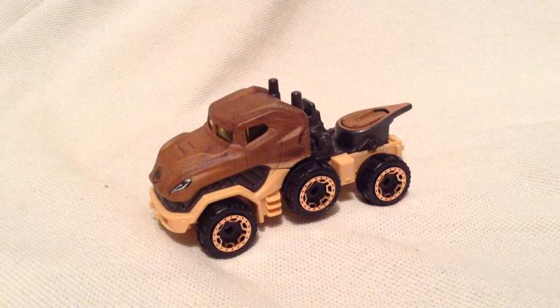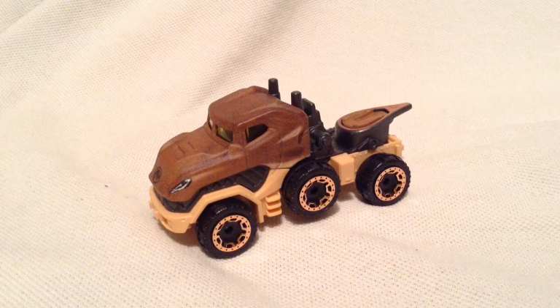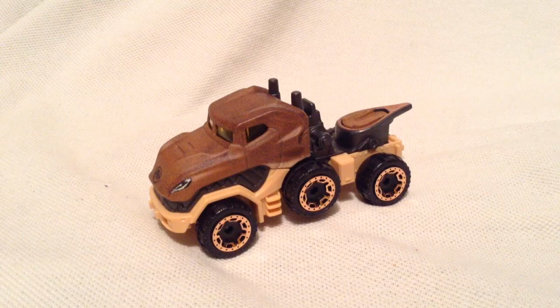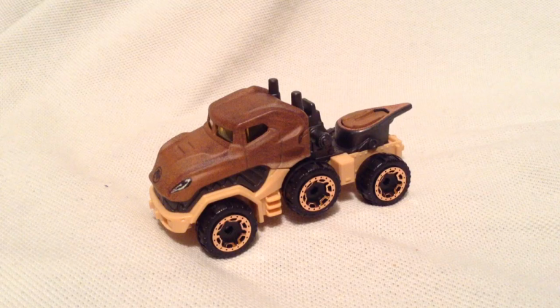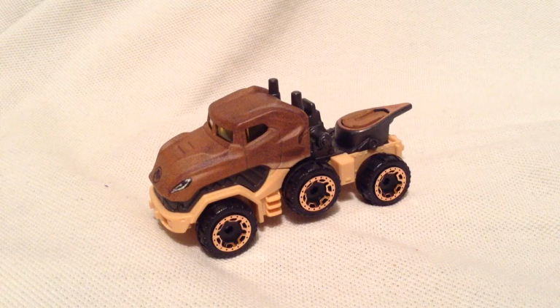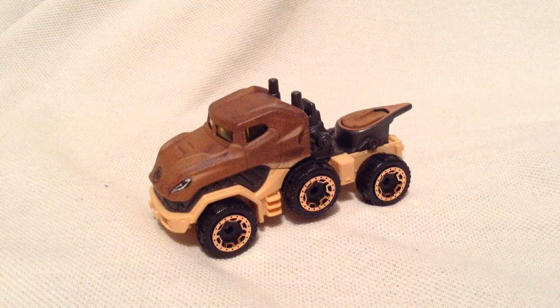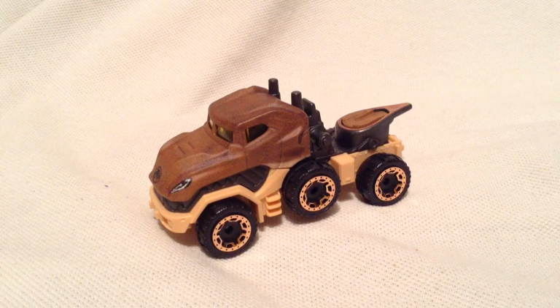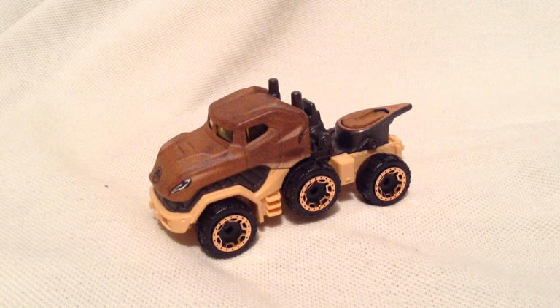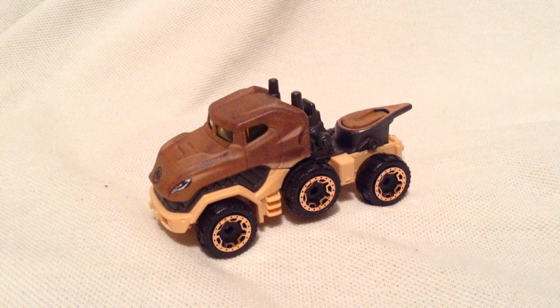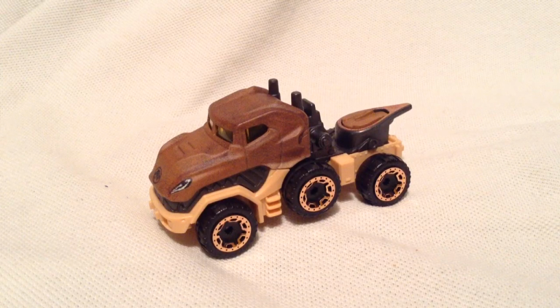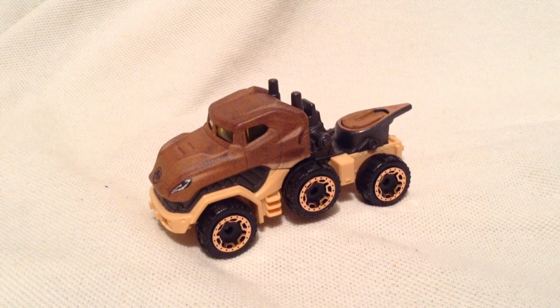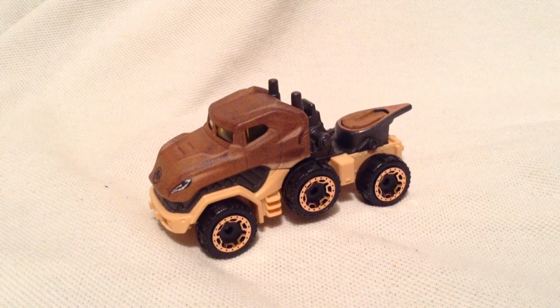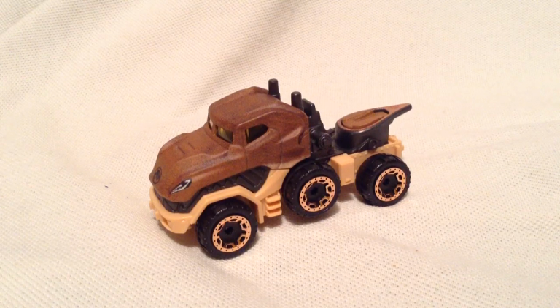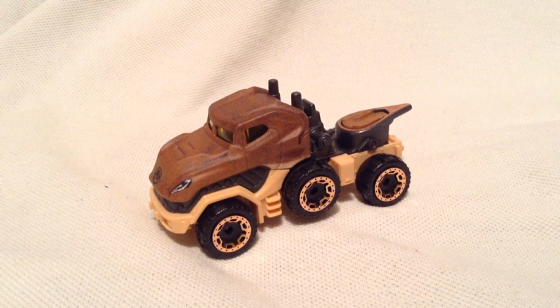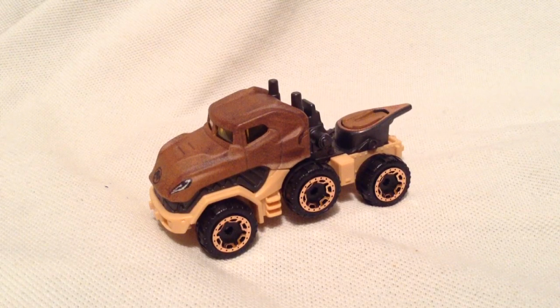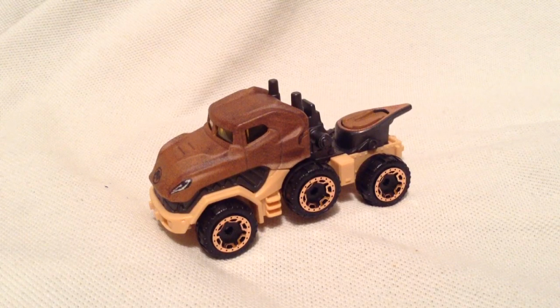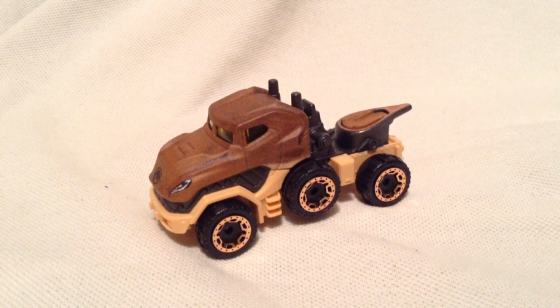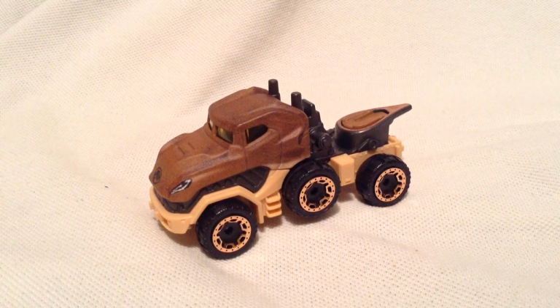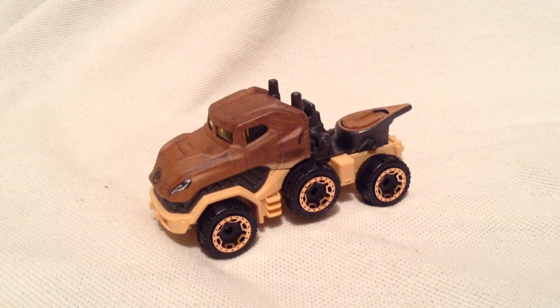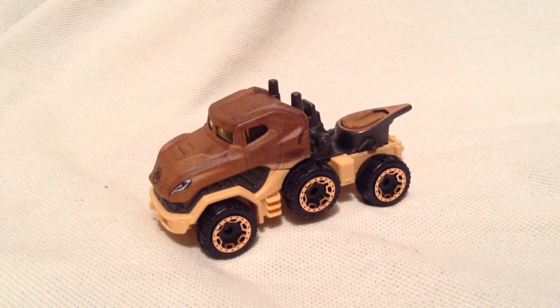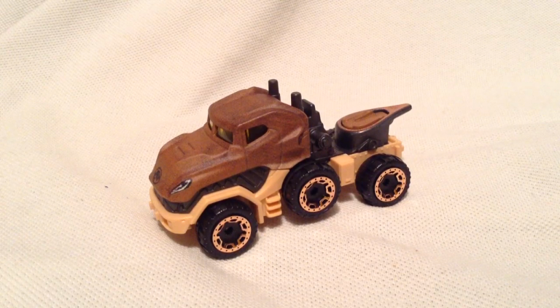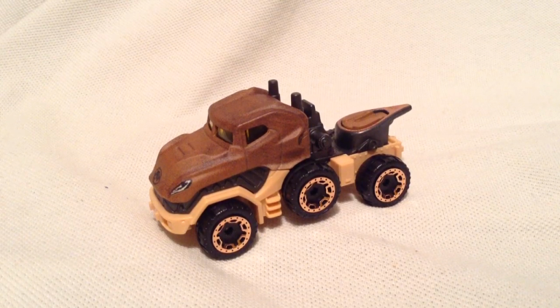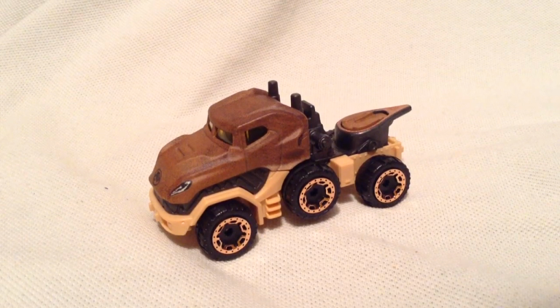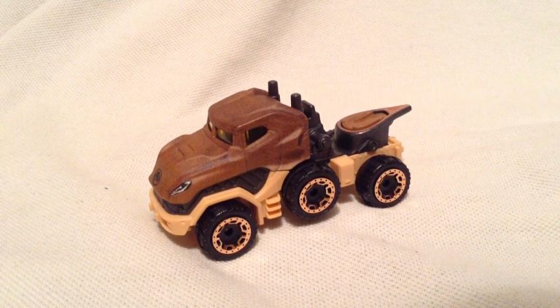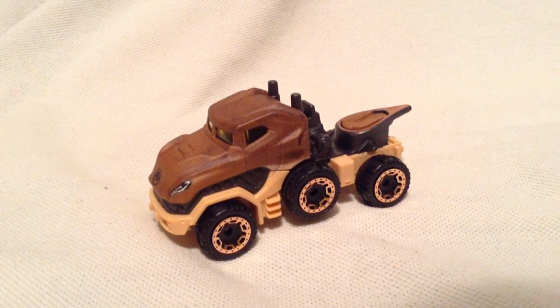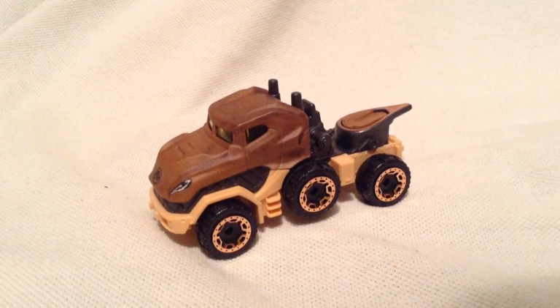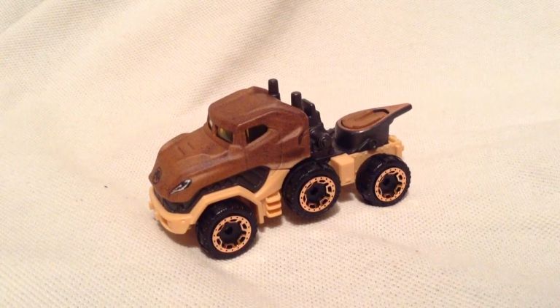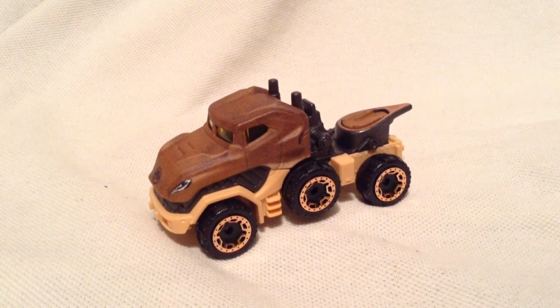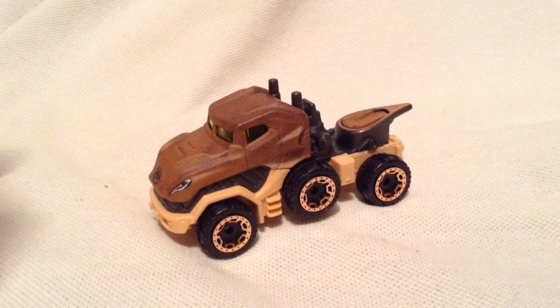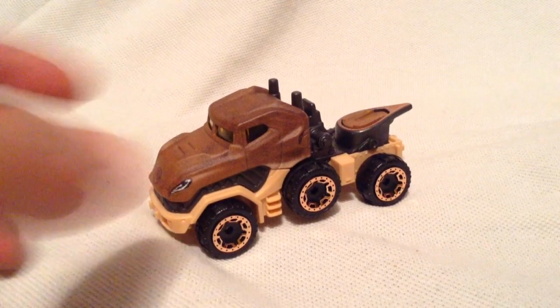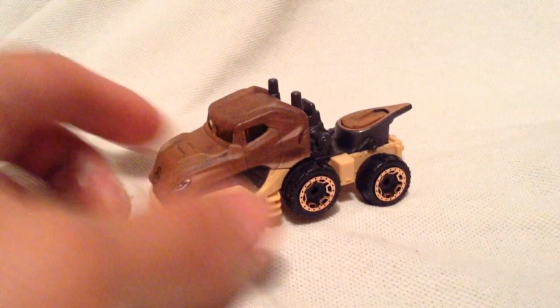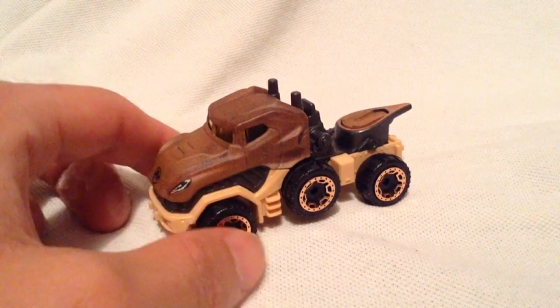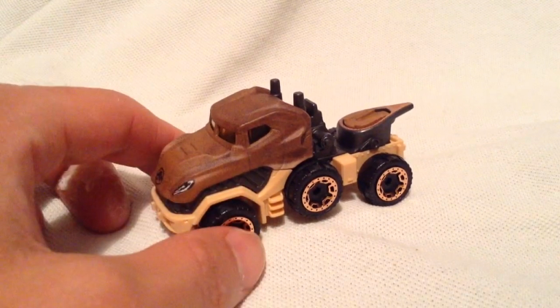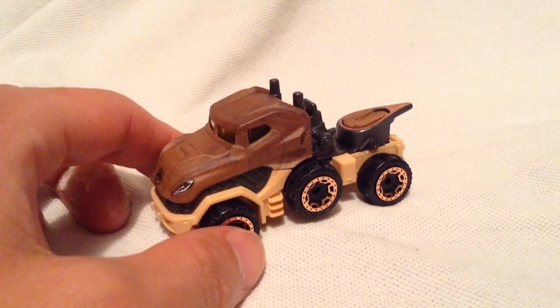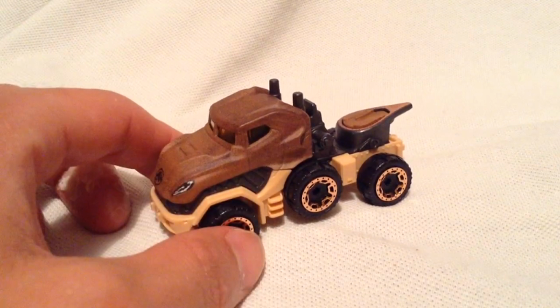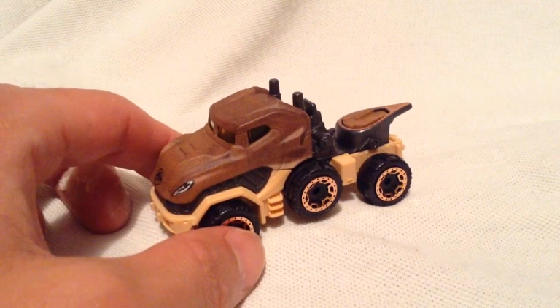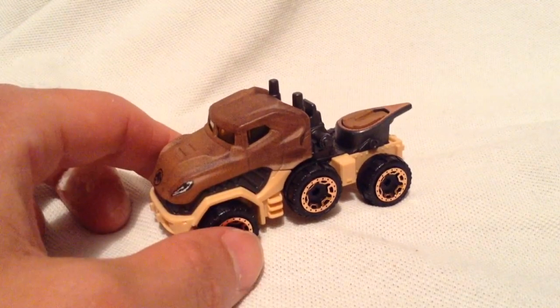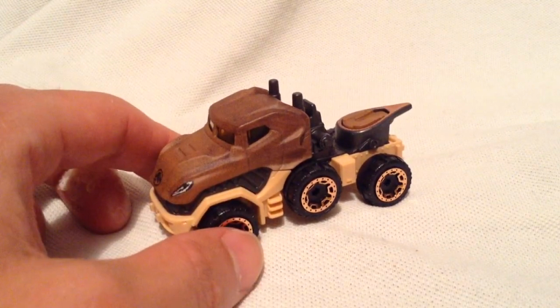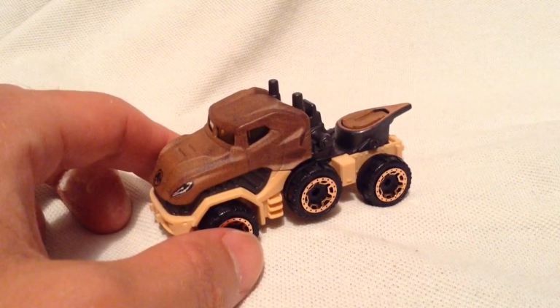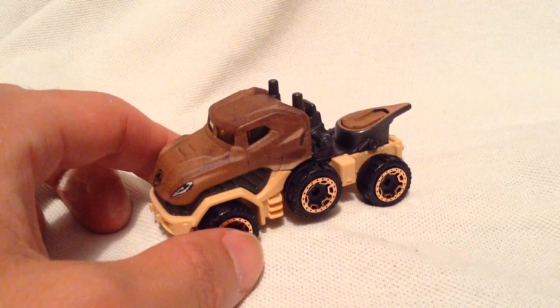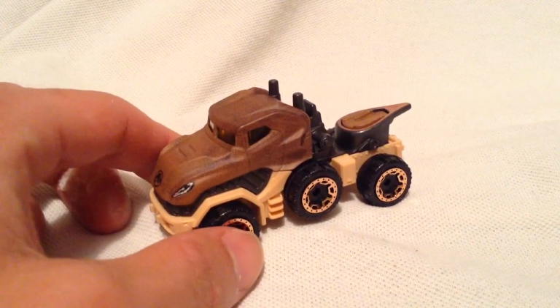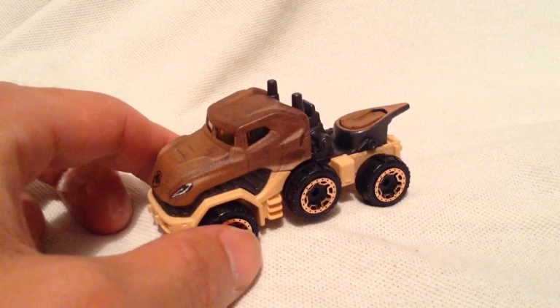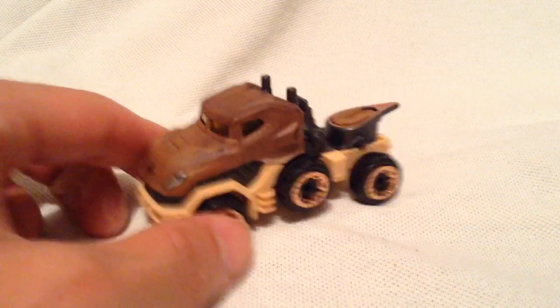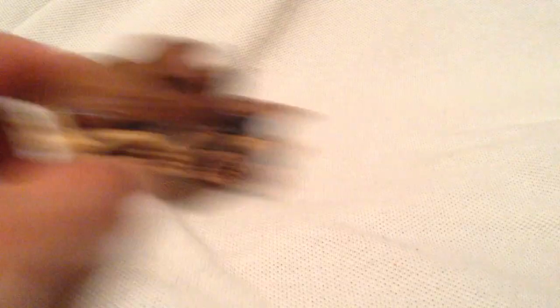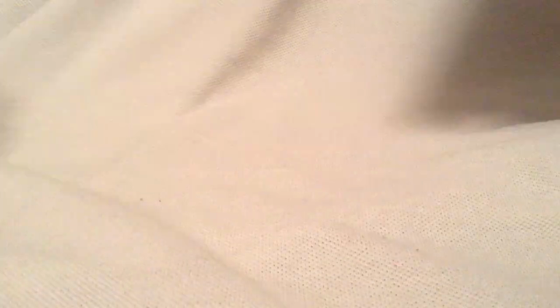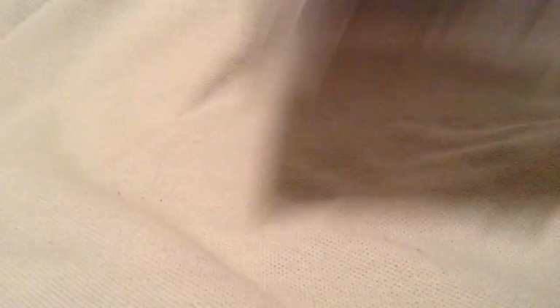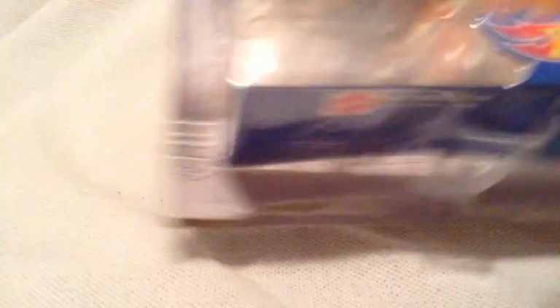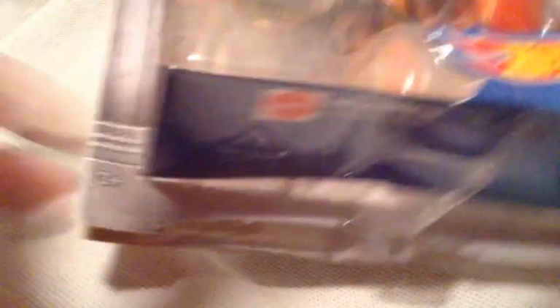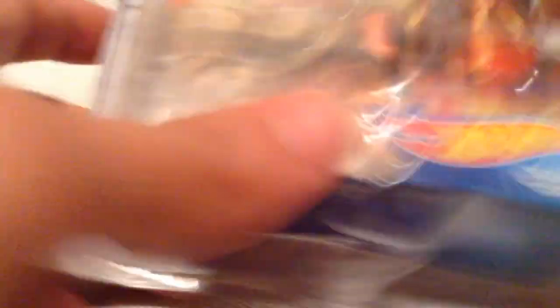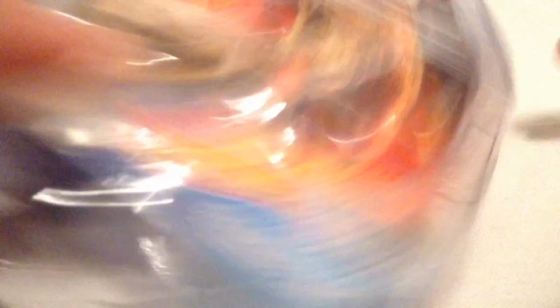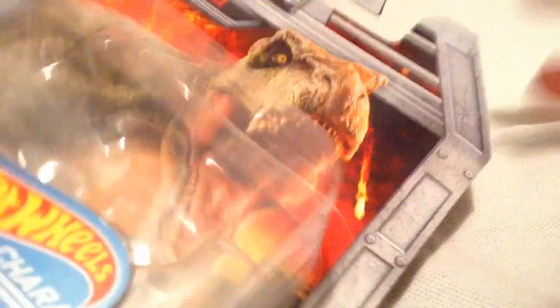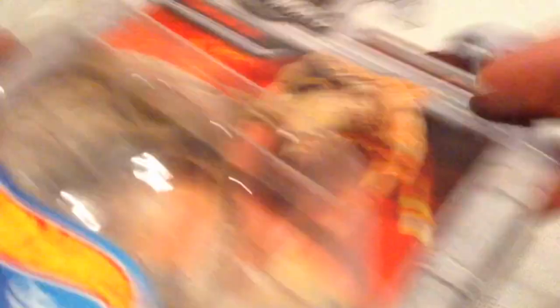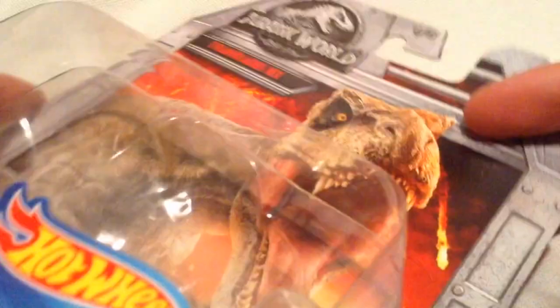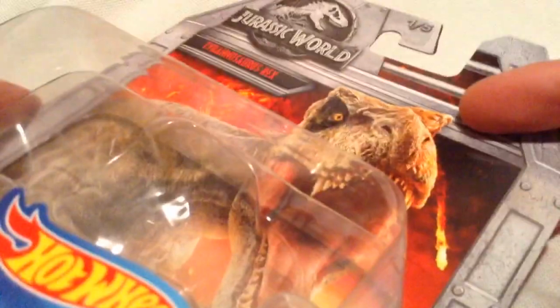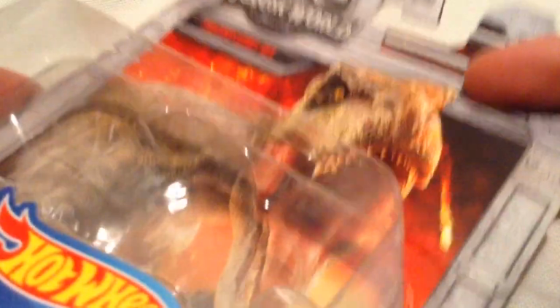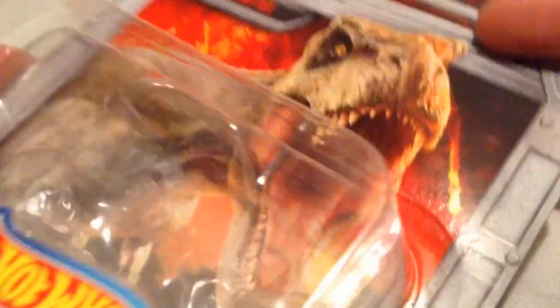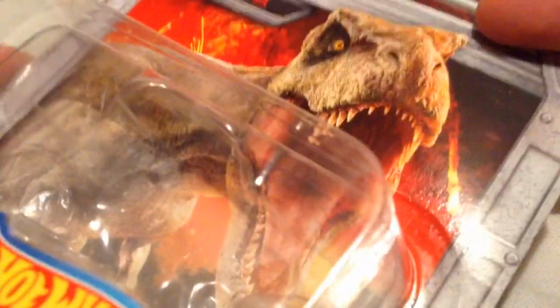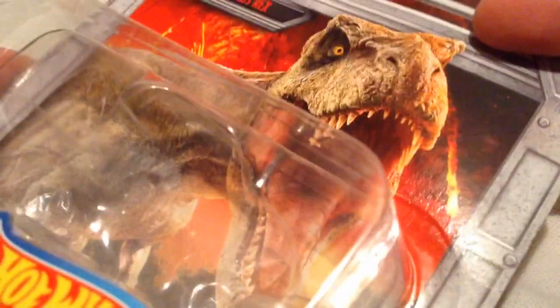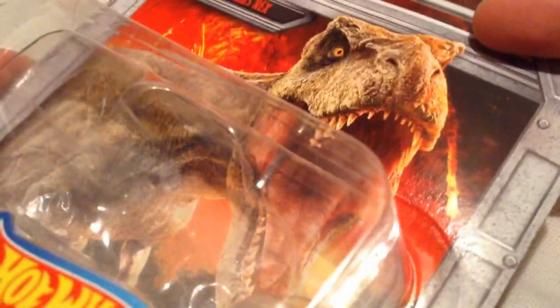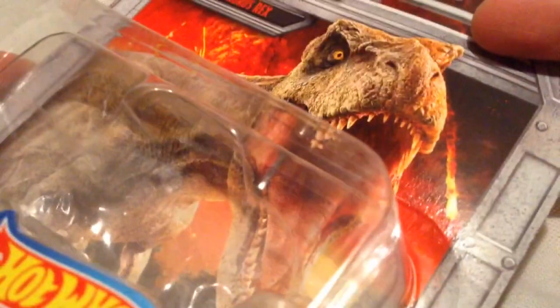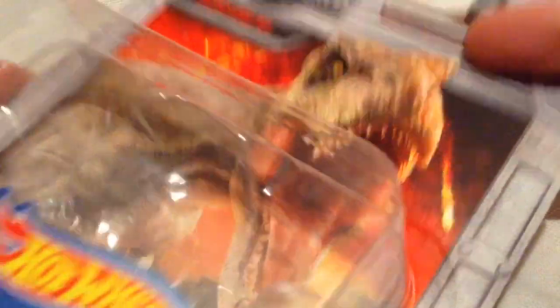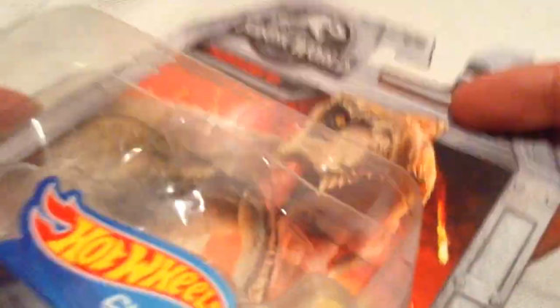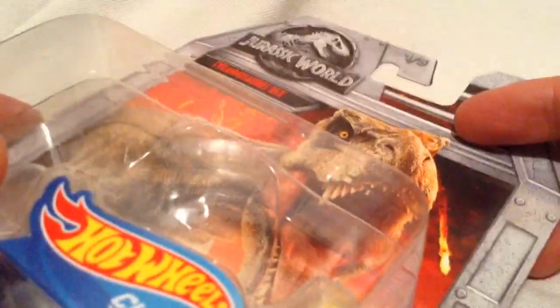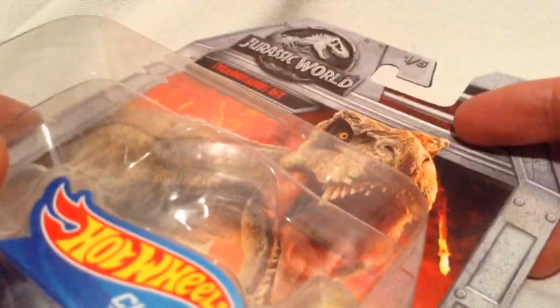Hey YouTube, it's me, Julien. Here's a T-Rex character car from Jurassic World. There's the packaging, if you want to check that out — very cool.